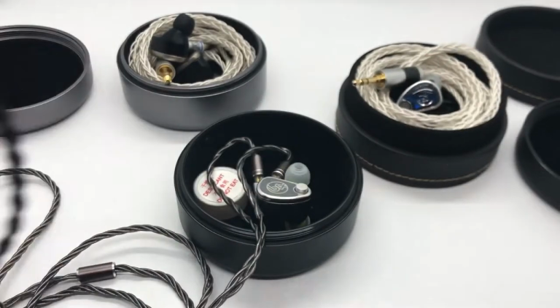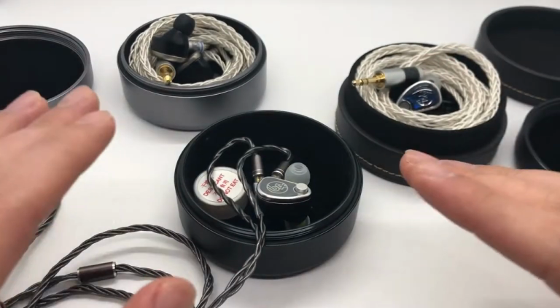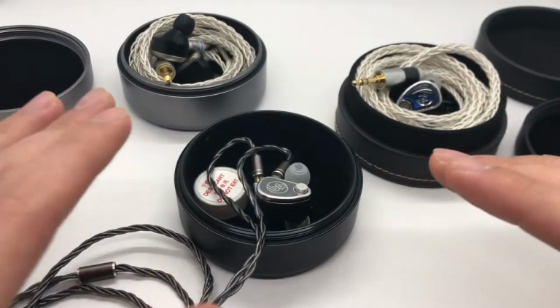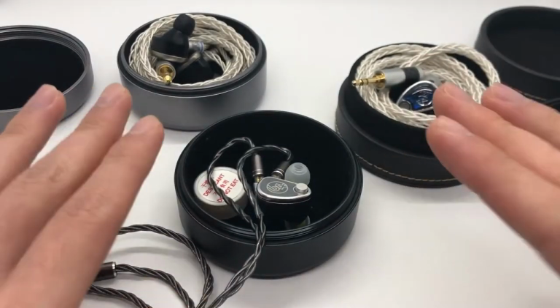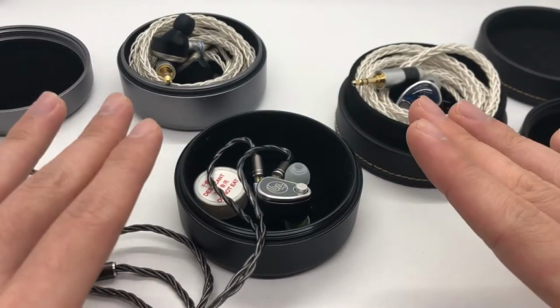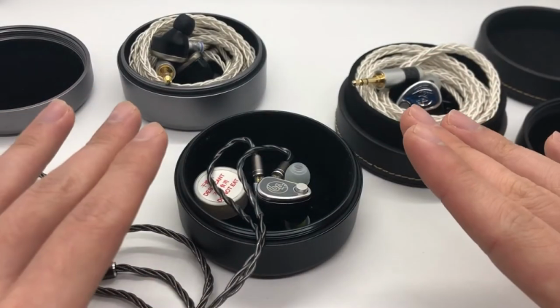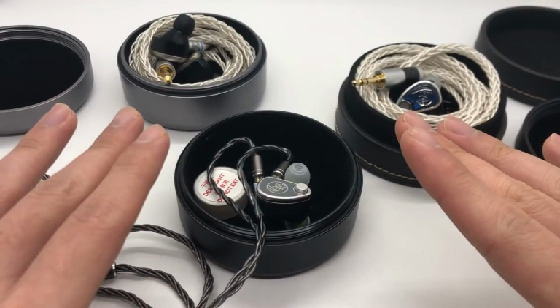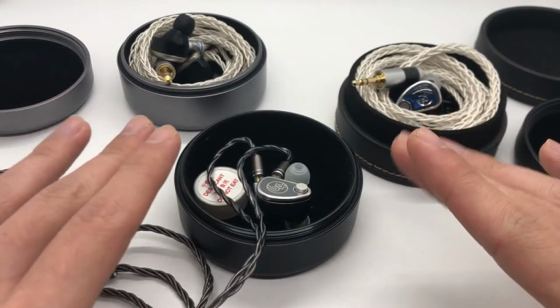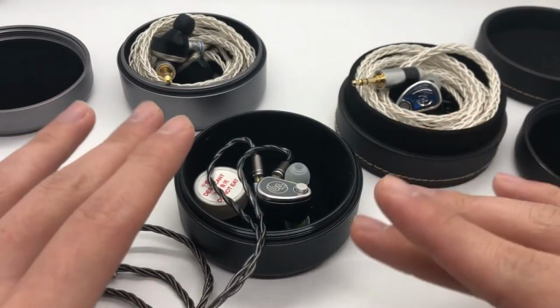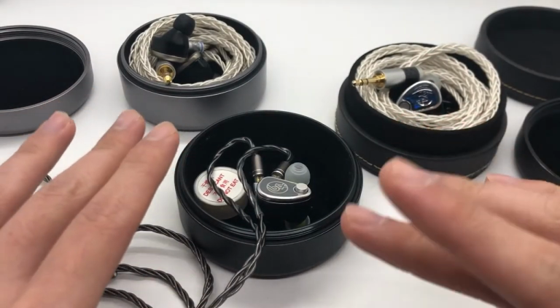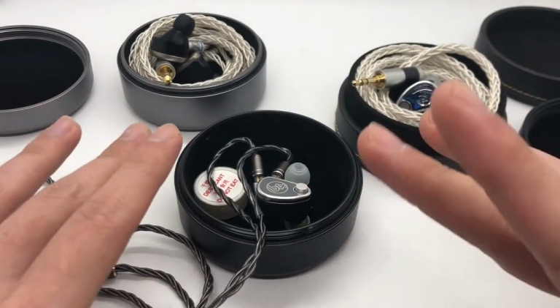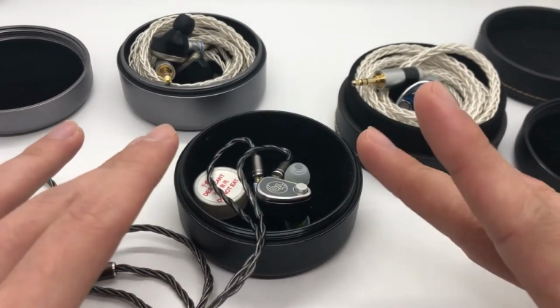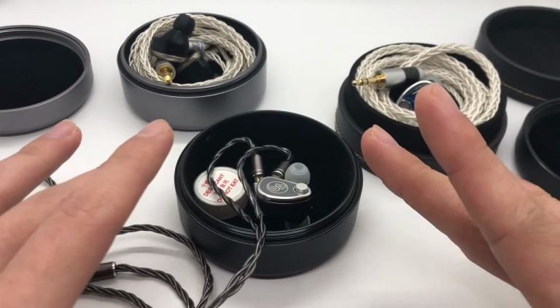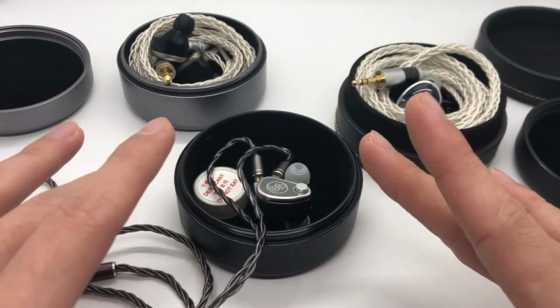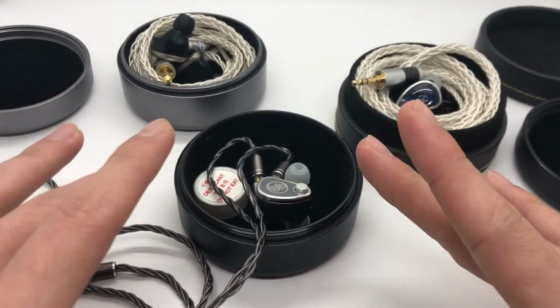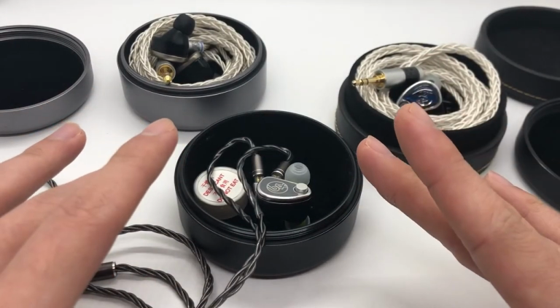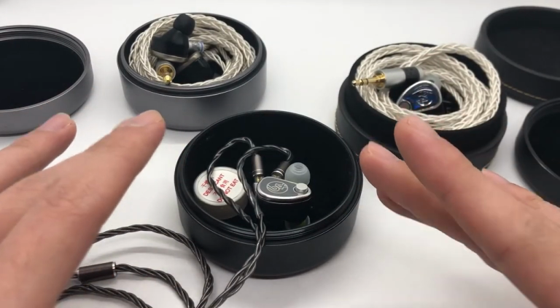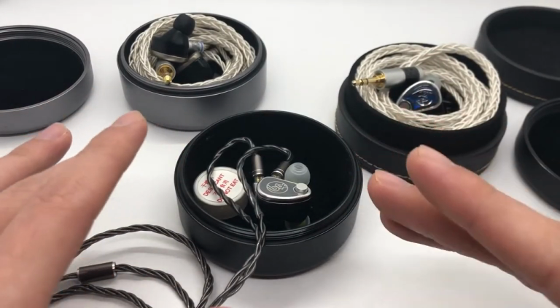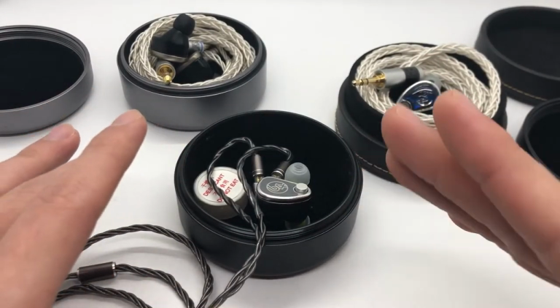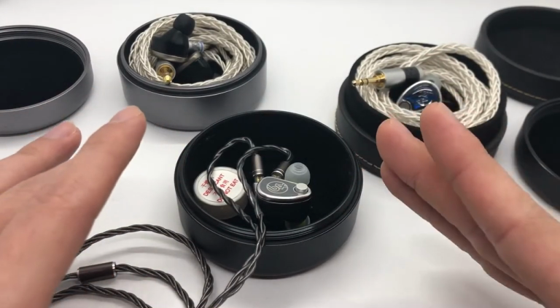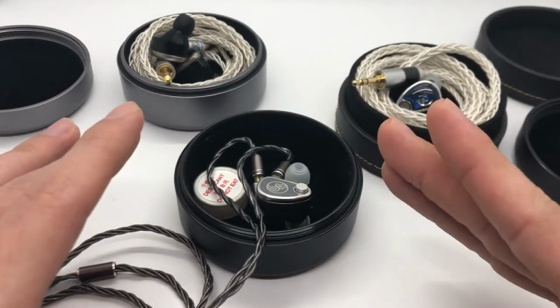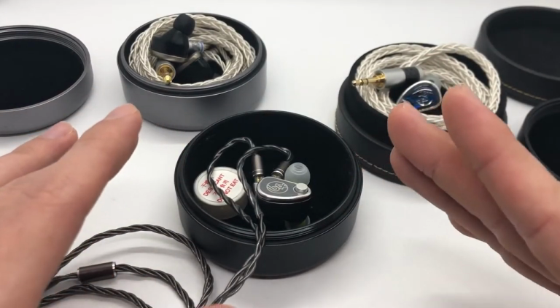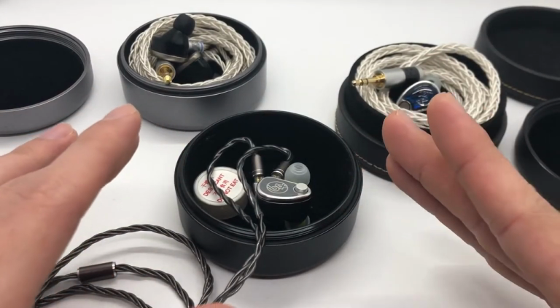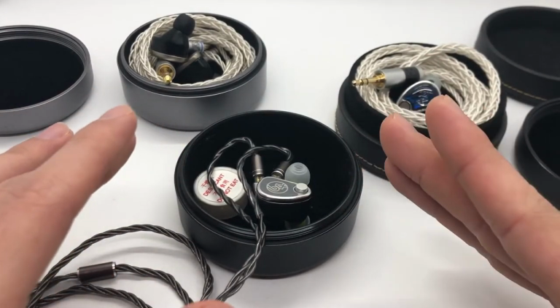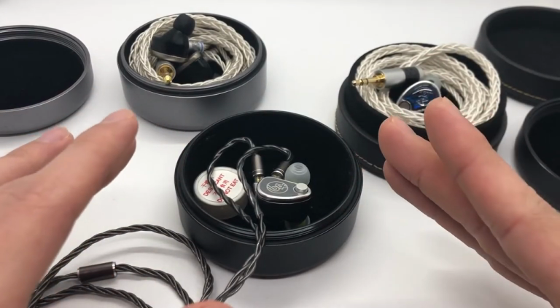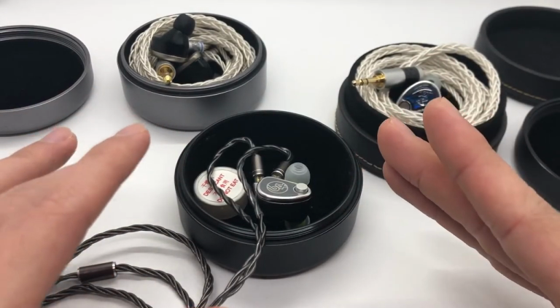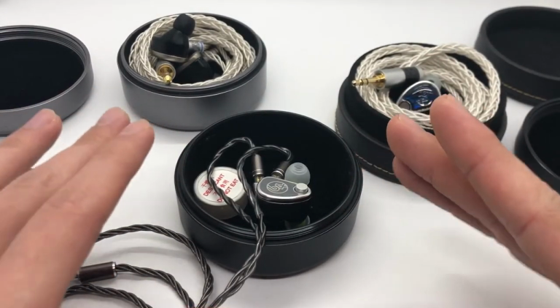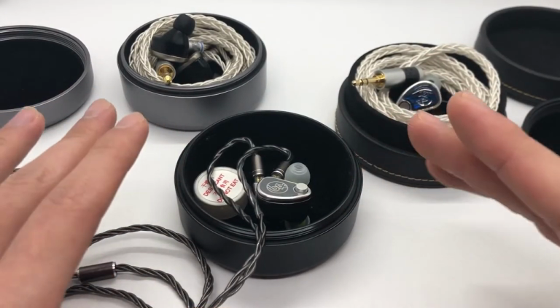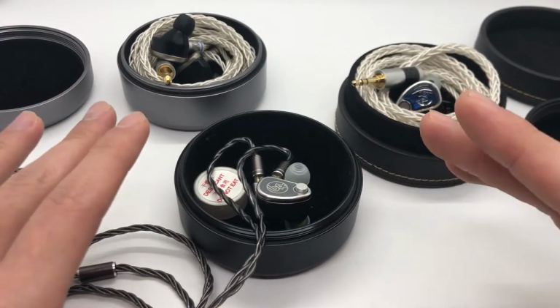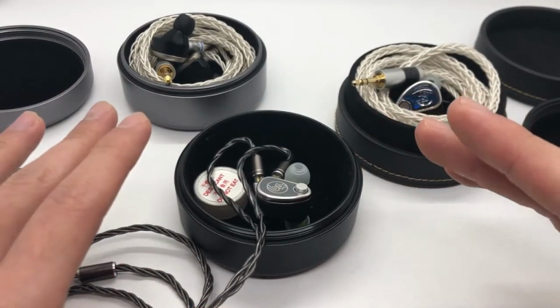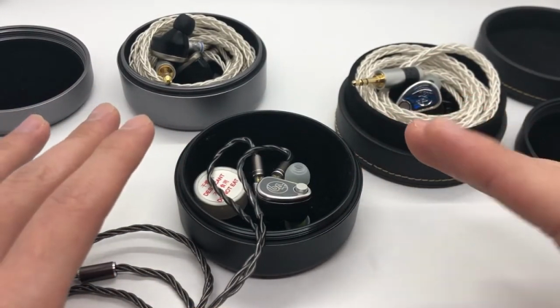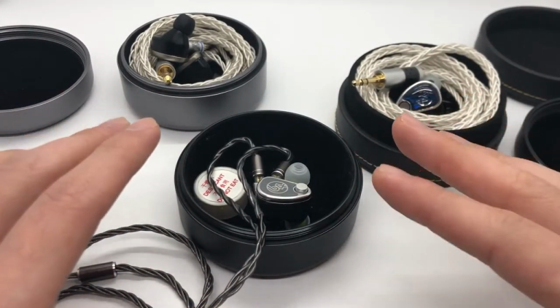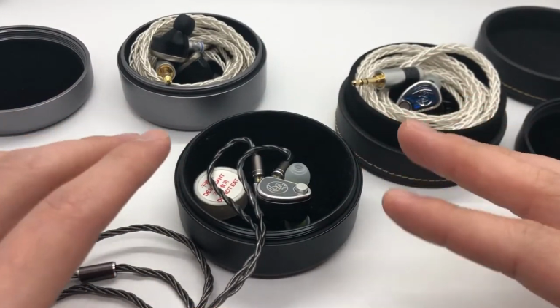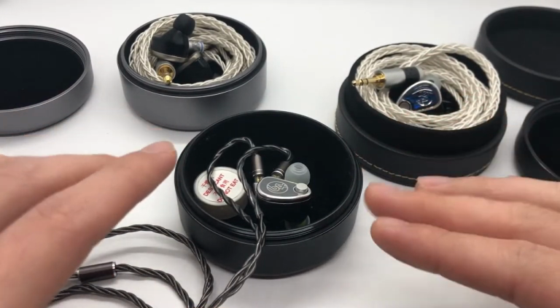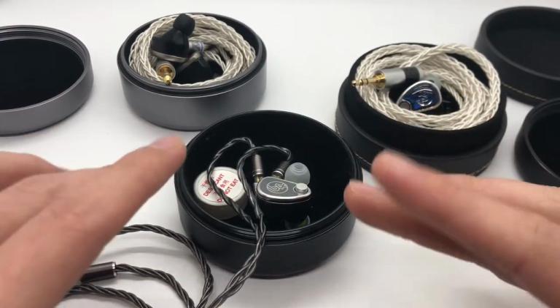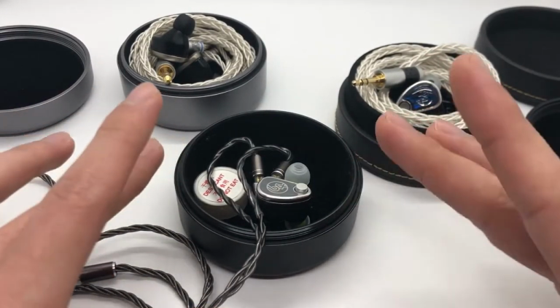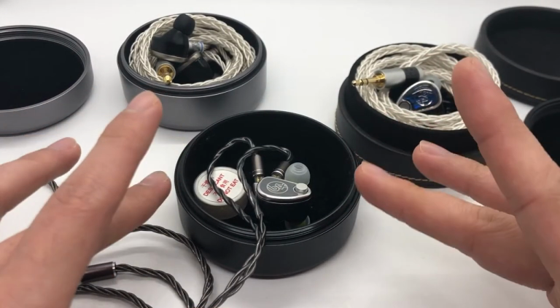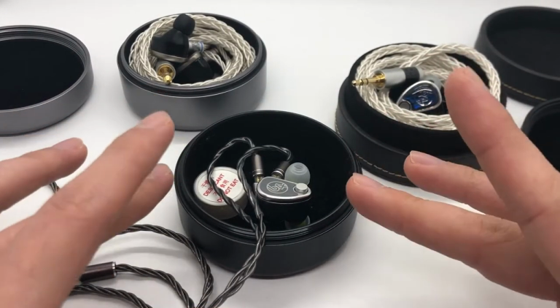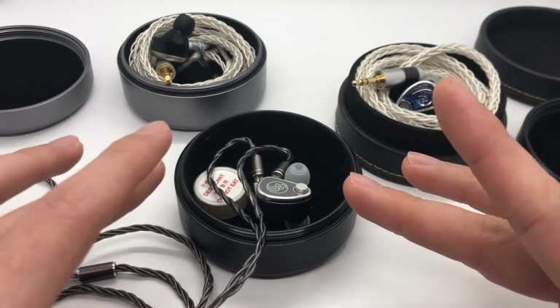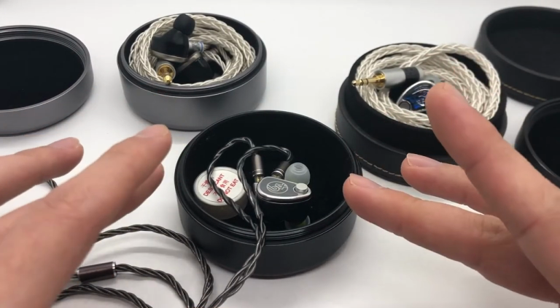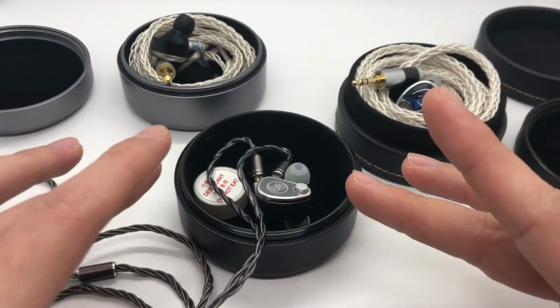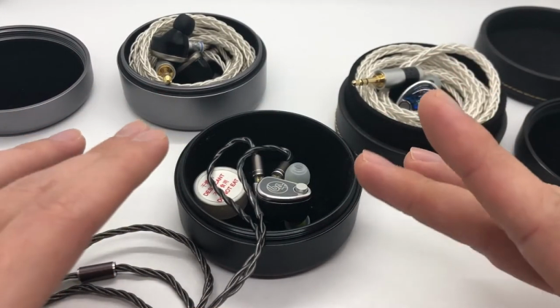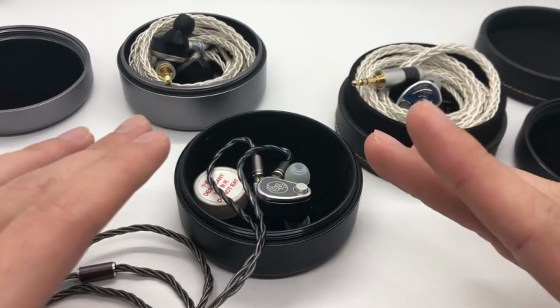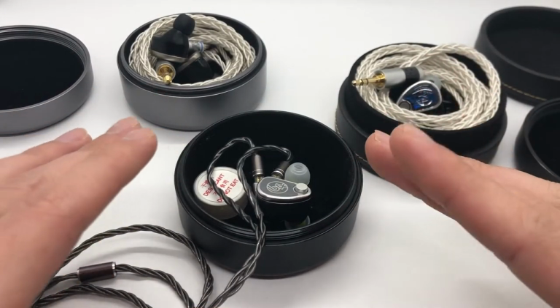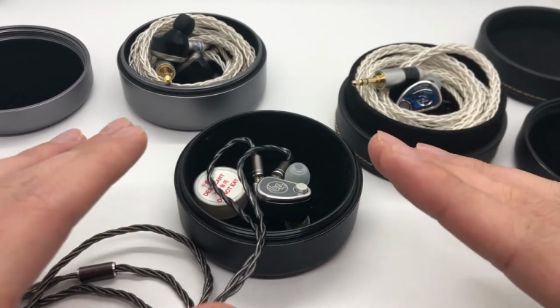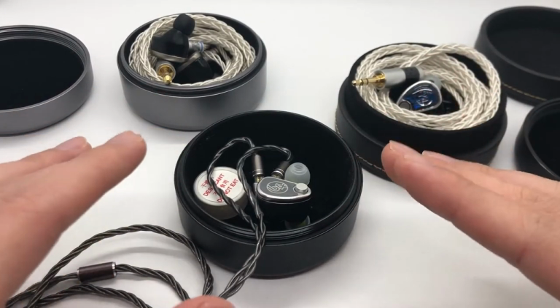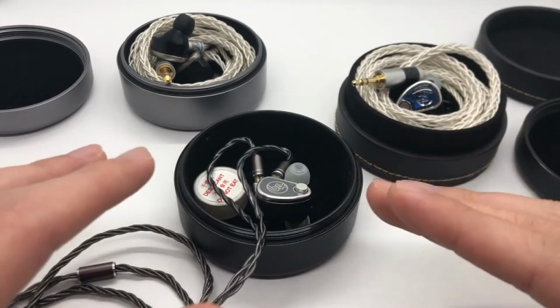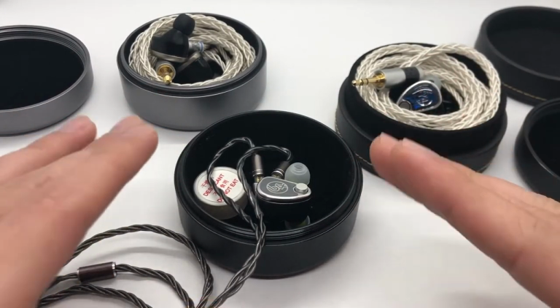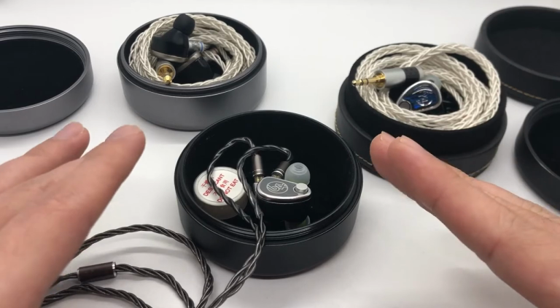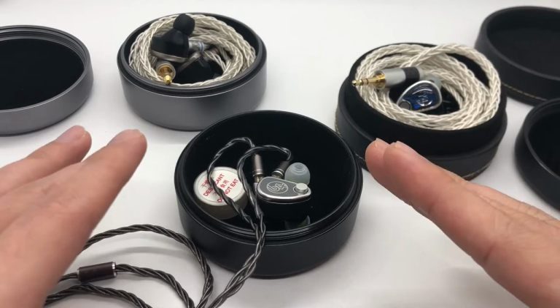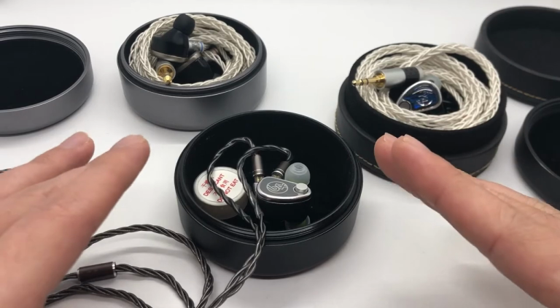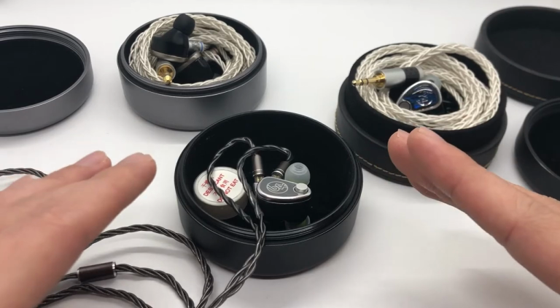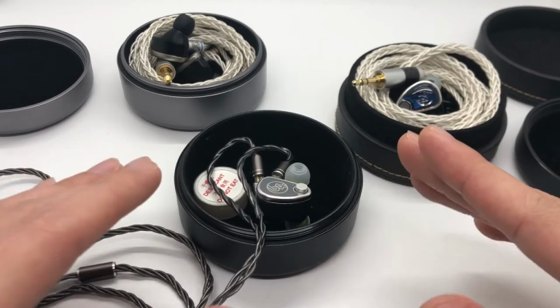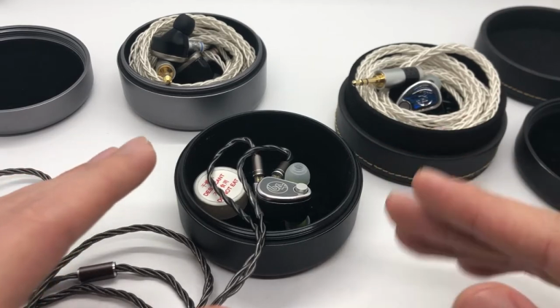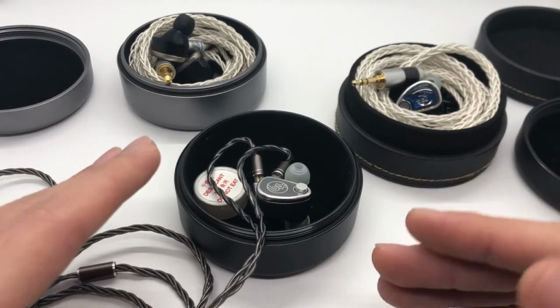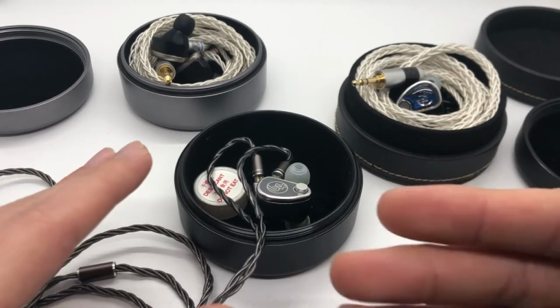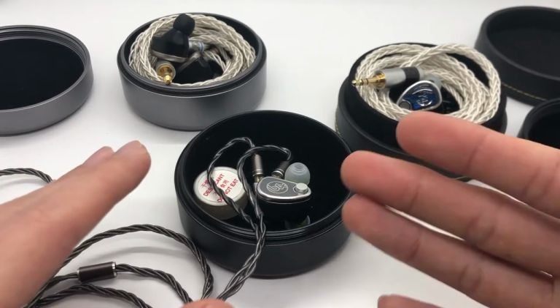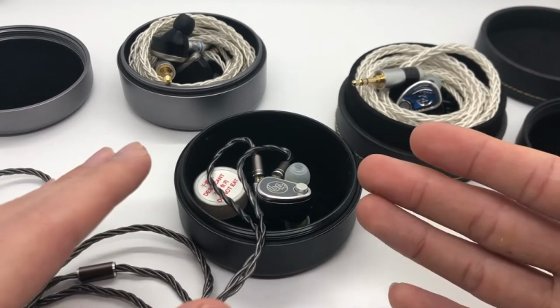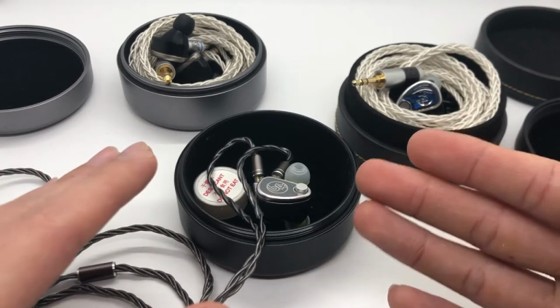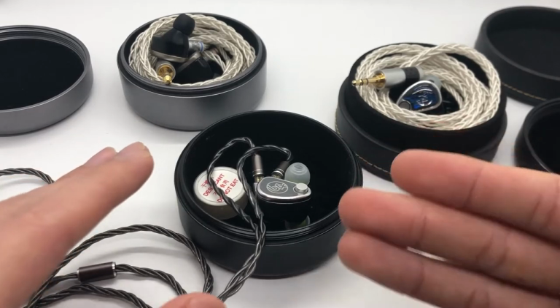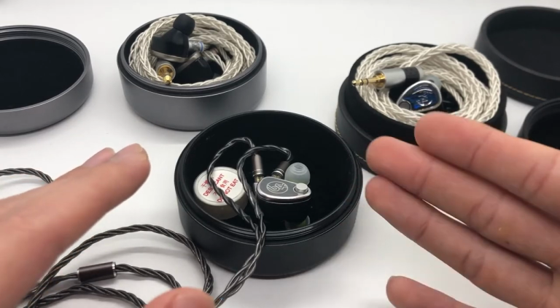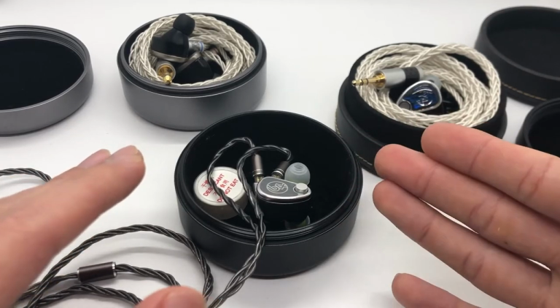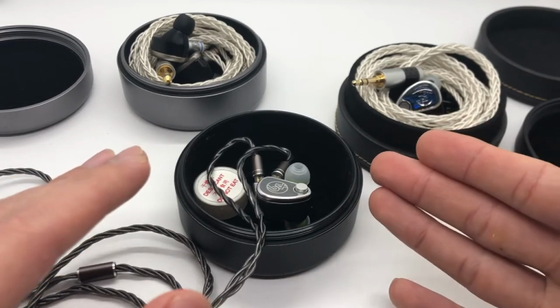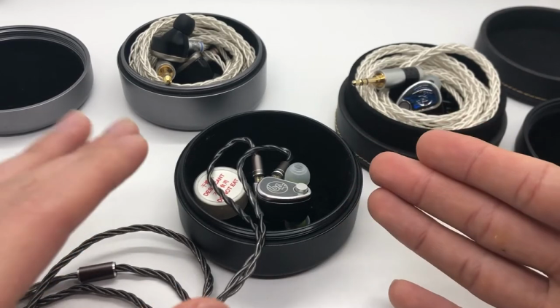But that being said, let's talk about the sound, because that's what actually matters. And this is where the 64 Audio IEMs really deliver, or at least they deliver to my preferences.